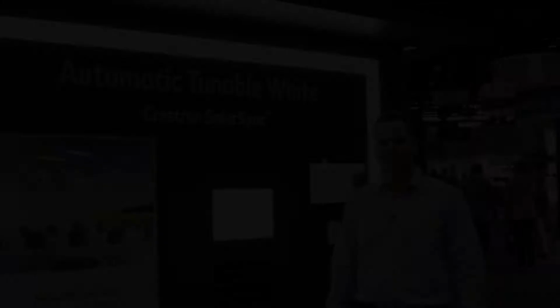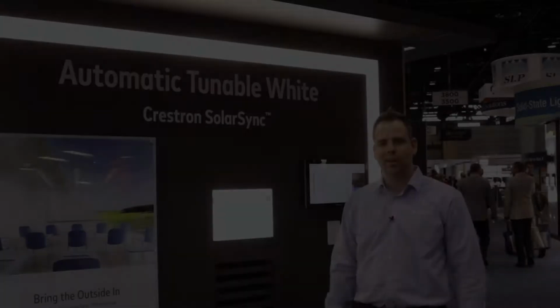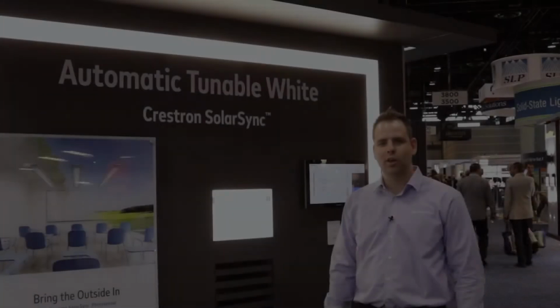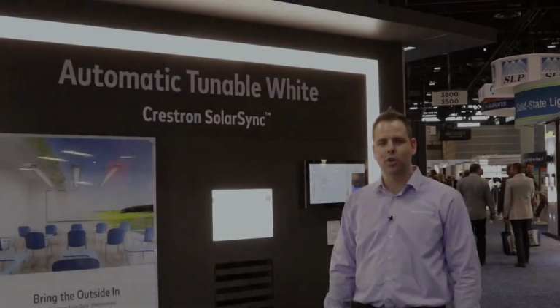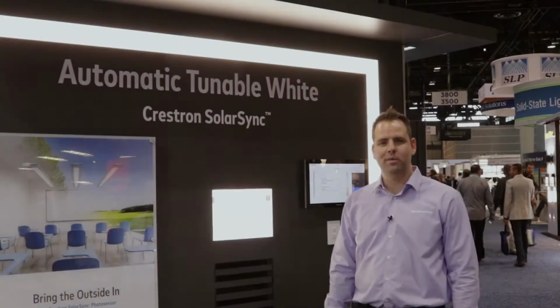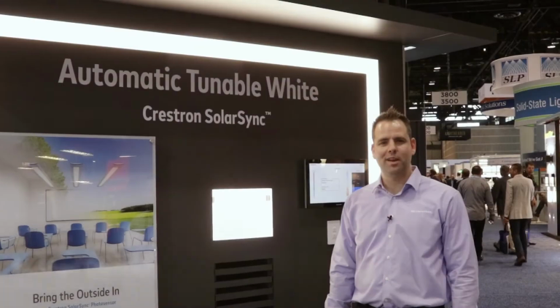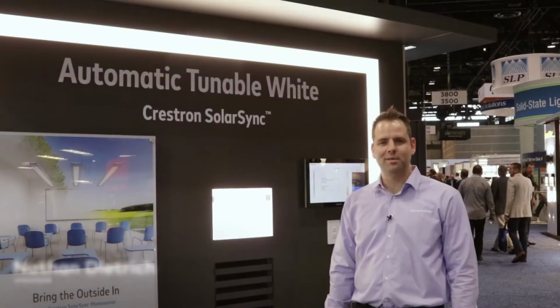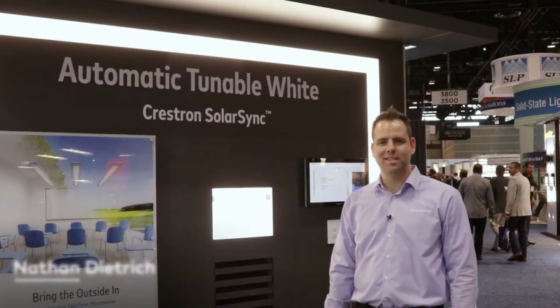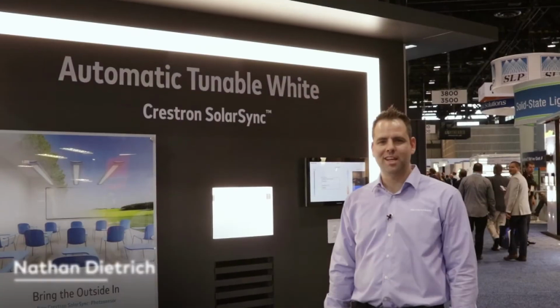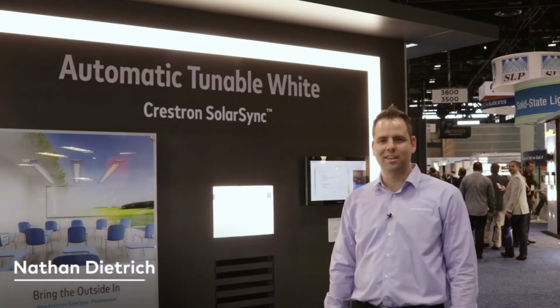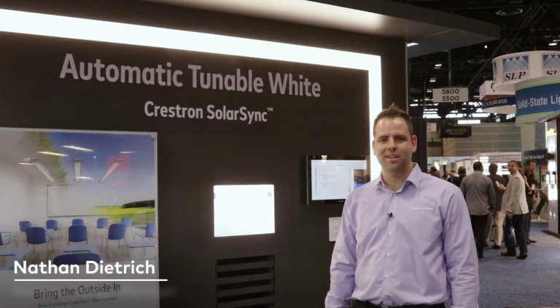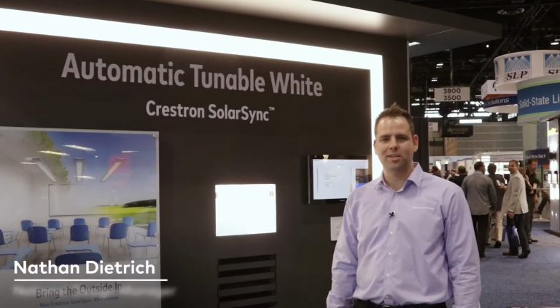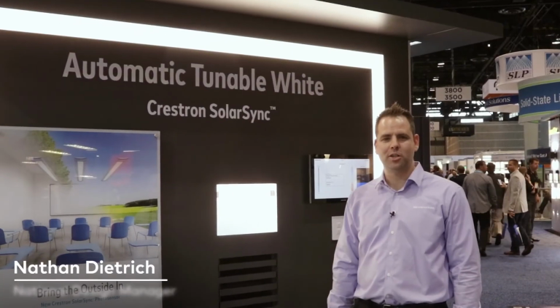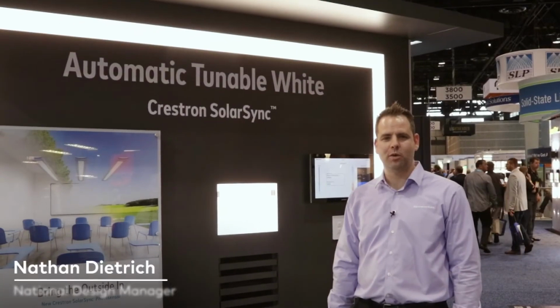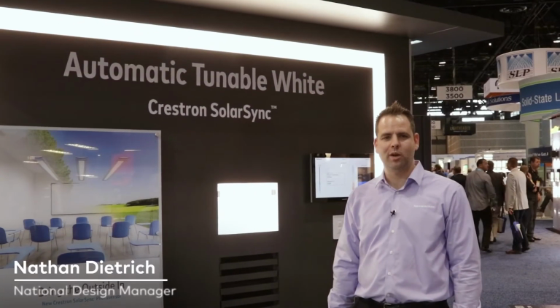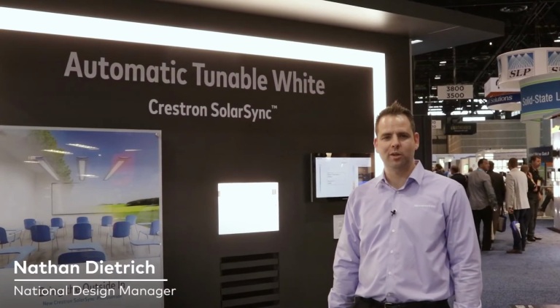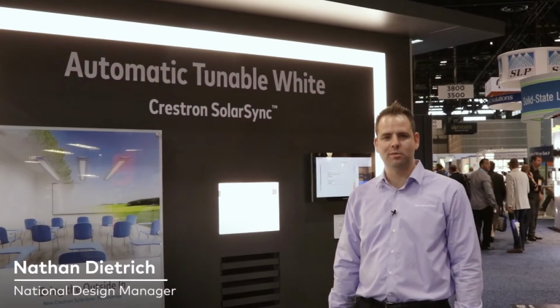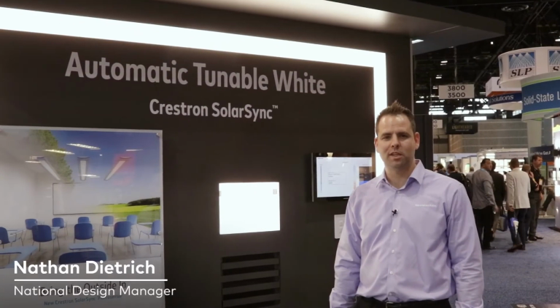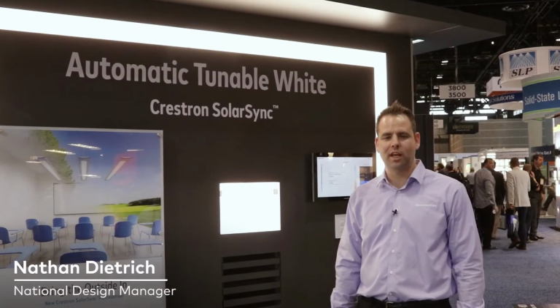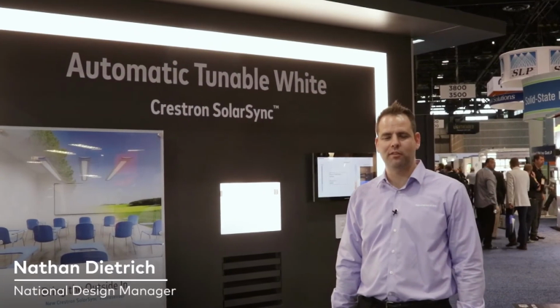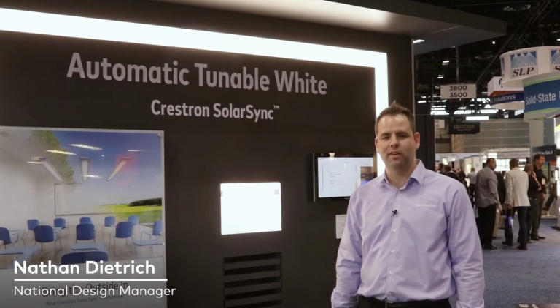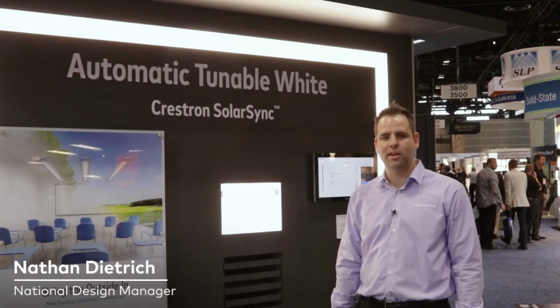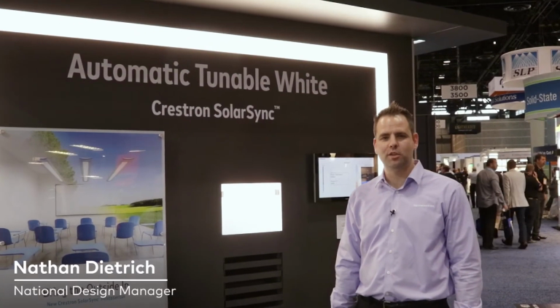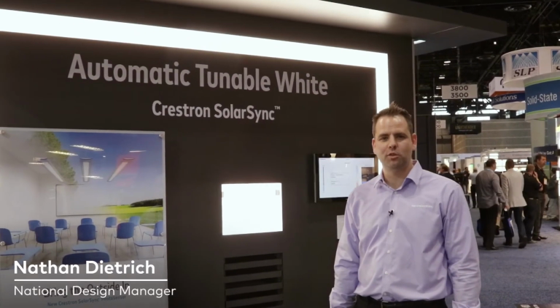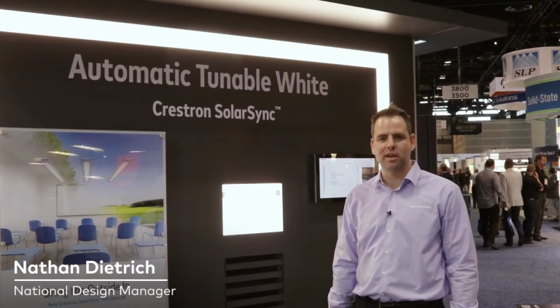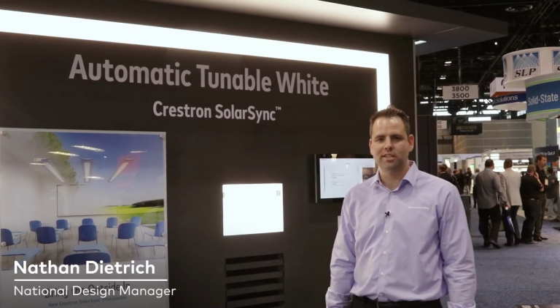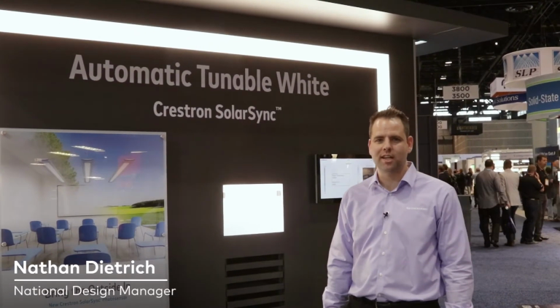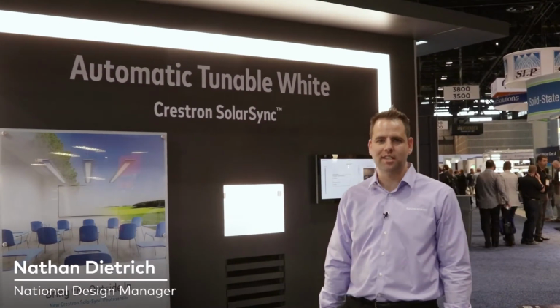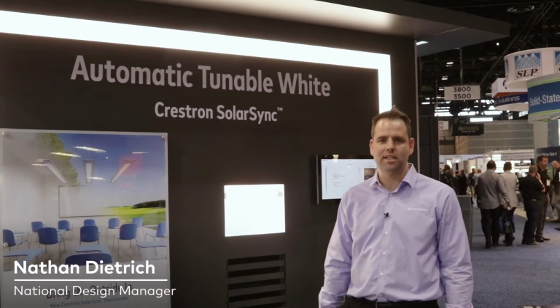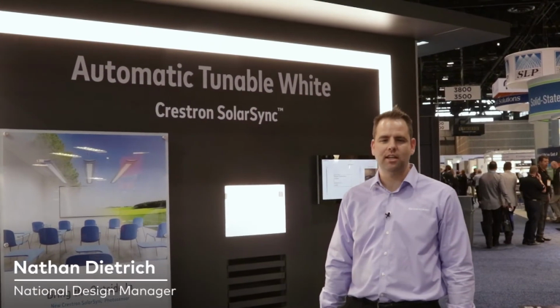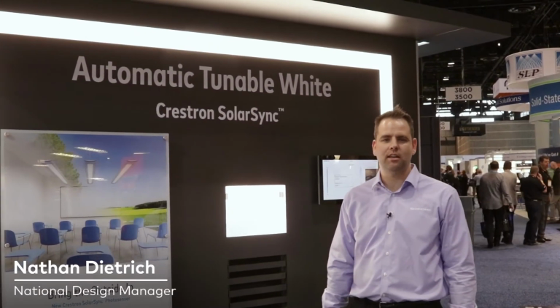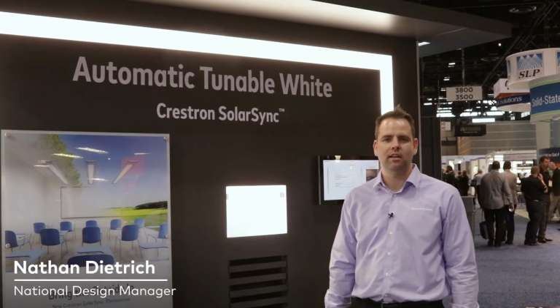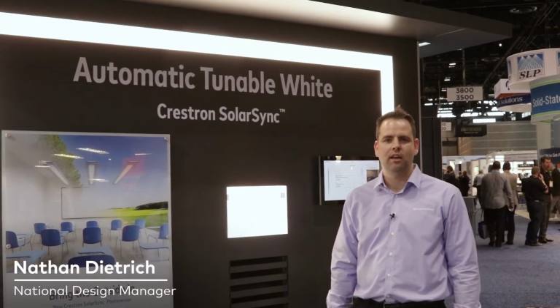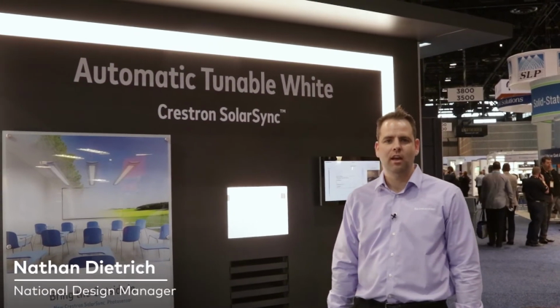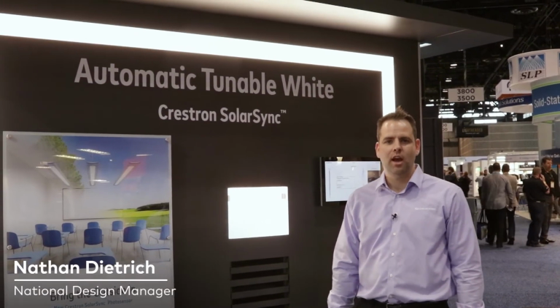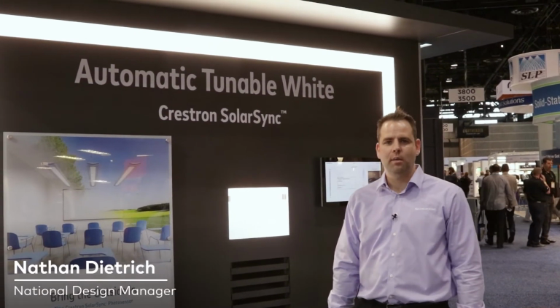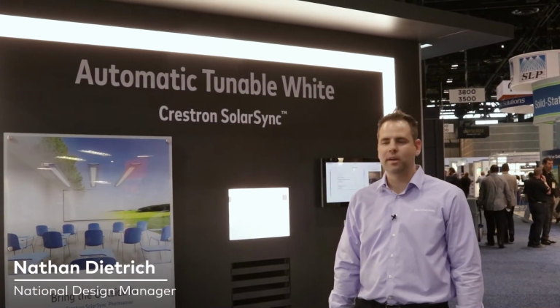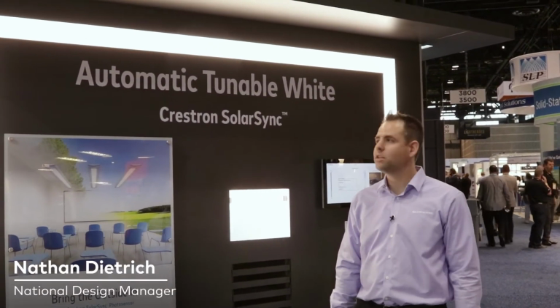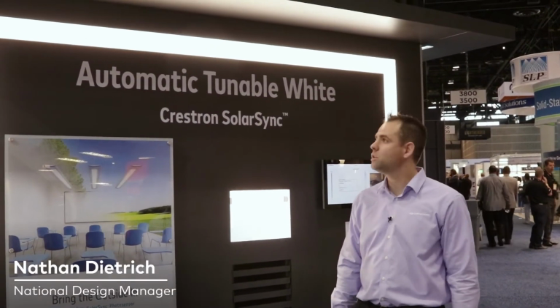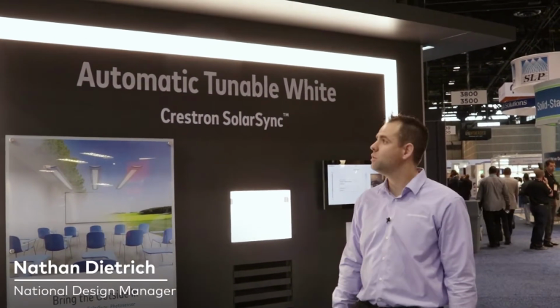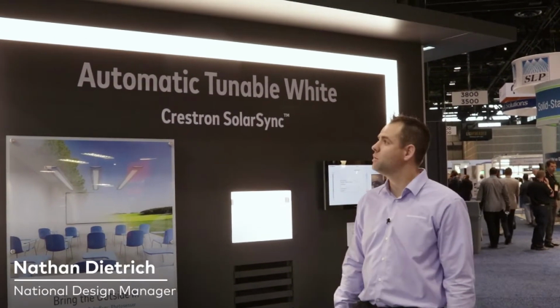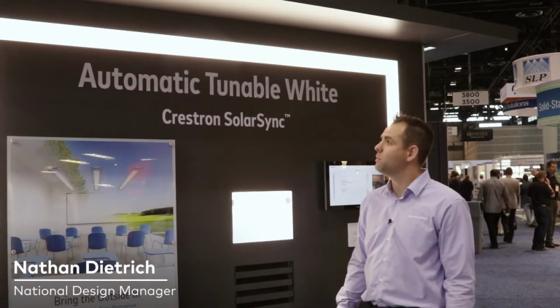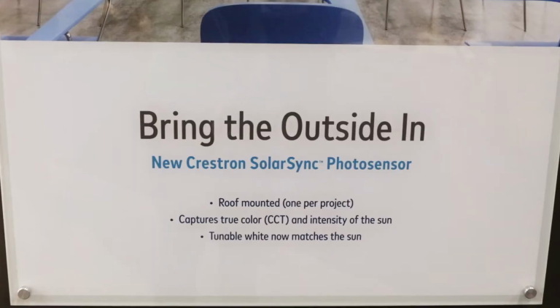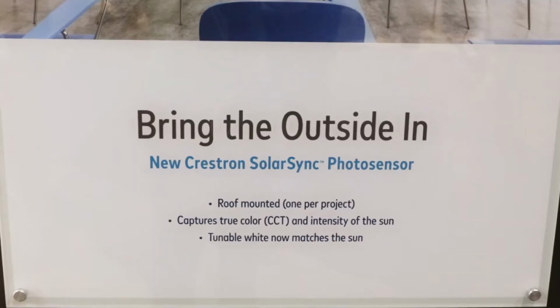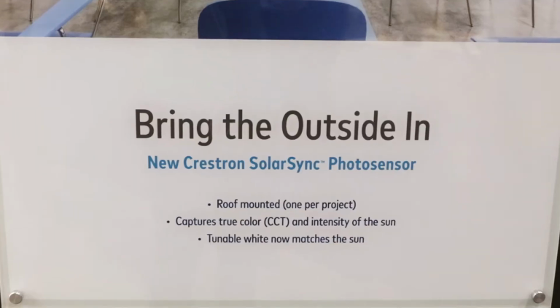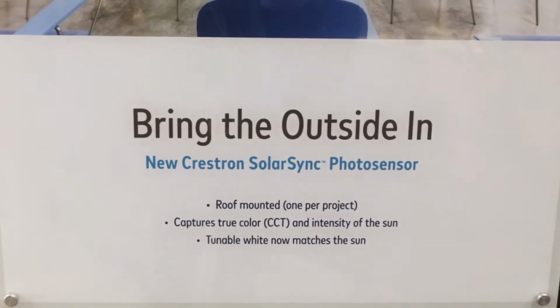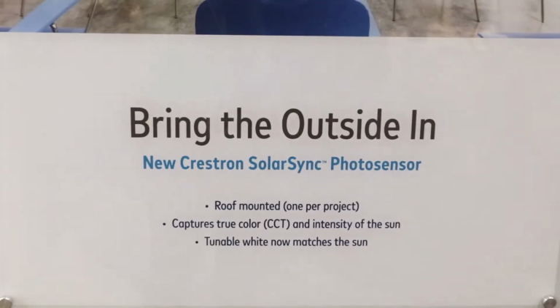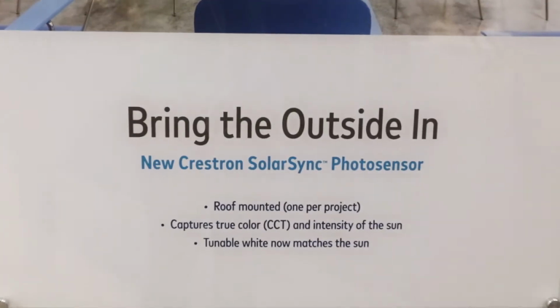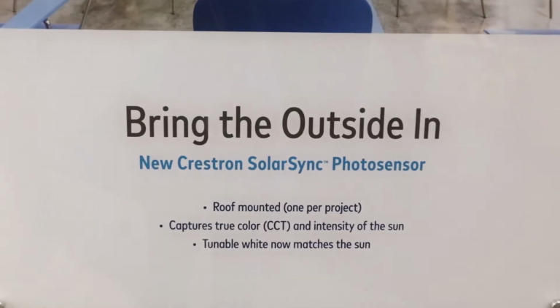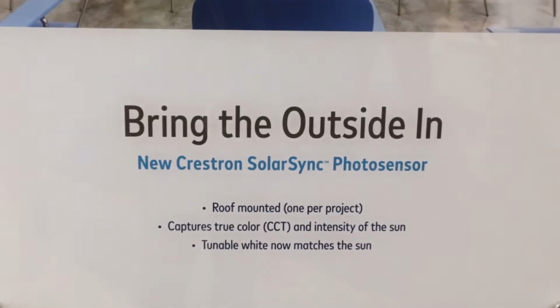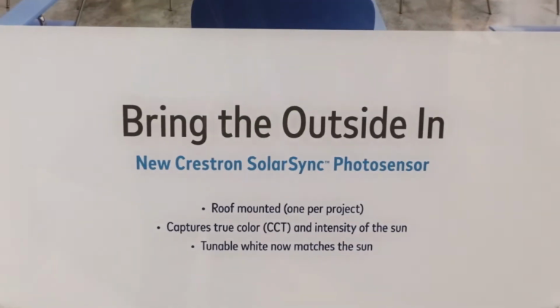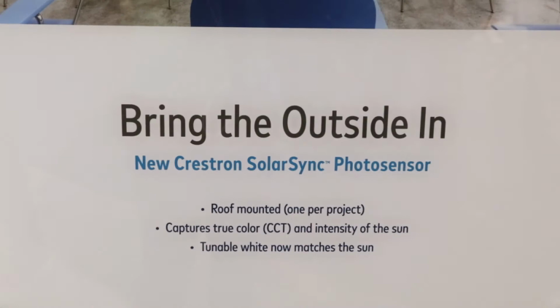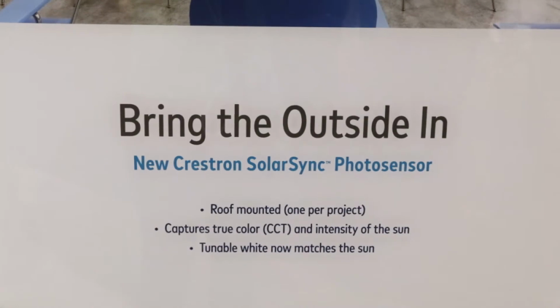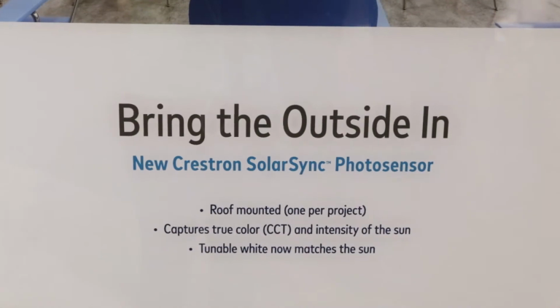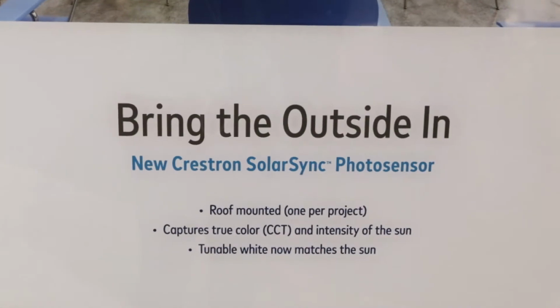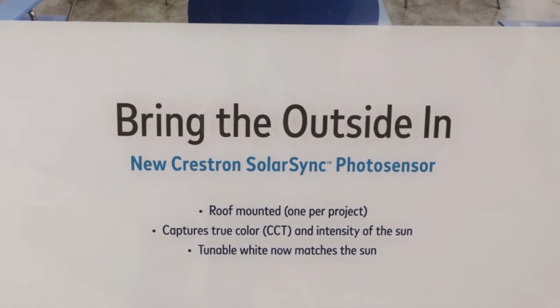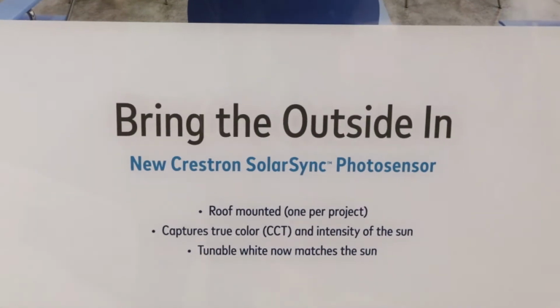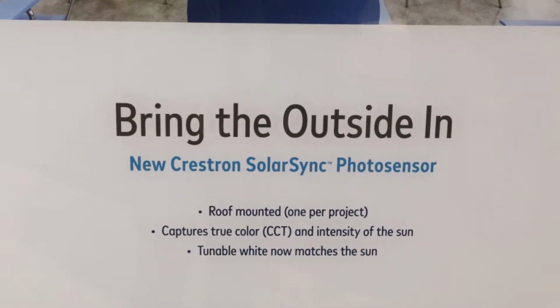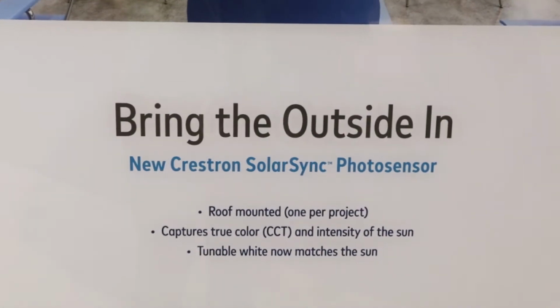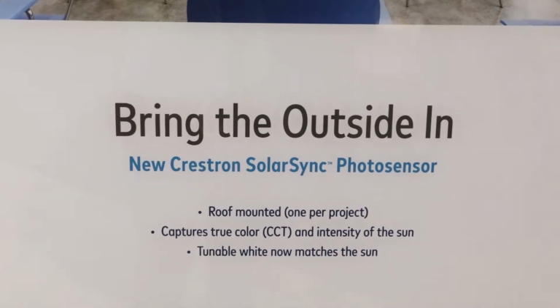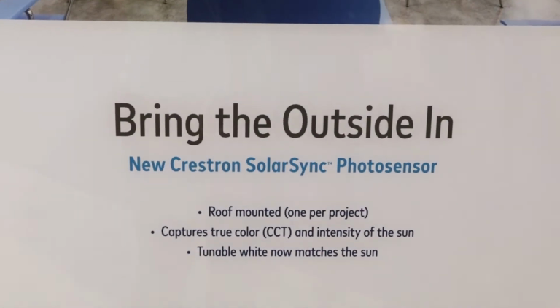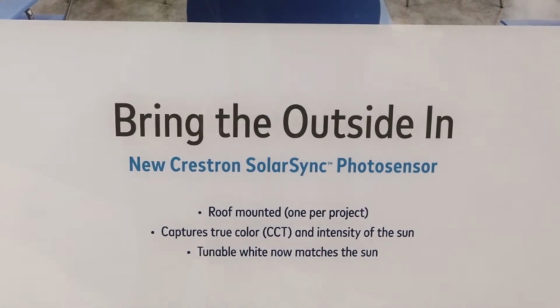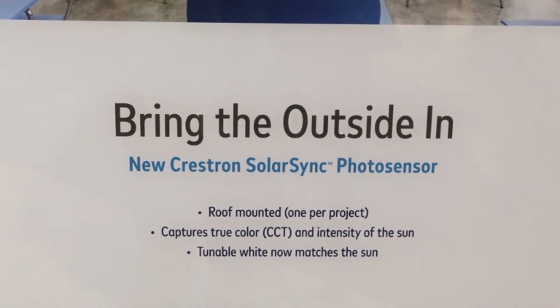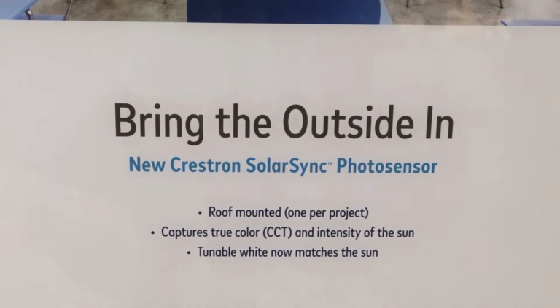Hello, my name is Nathan Dietrich. Welcome to Lightfare 2018. I'm here to demonstrate our Solar Sync technology.